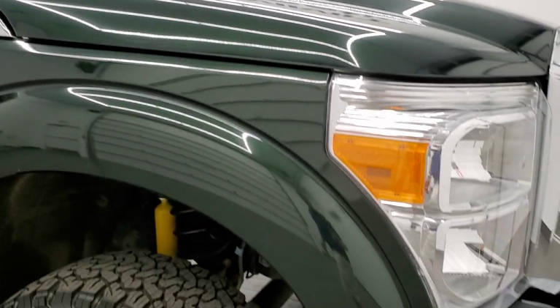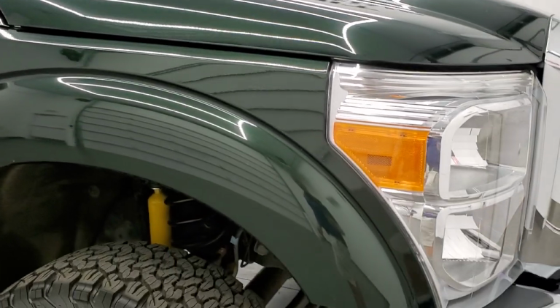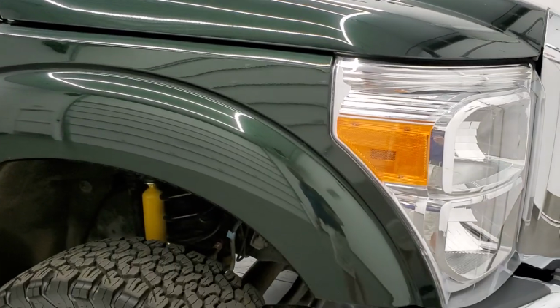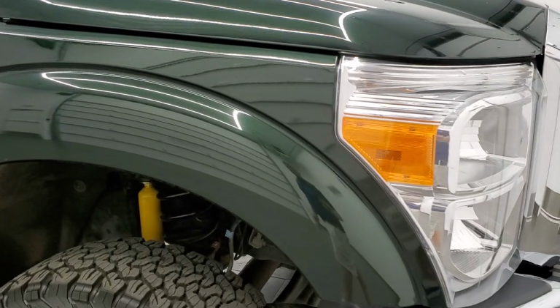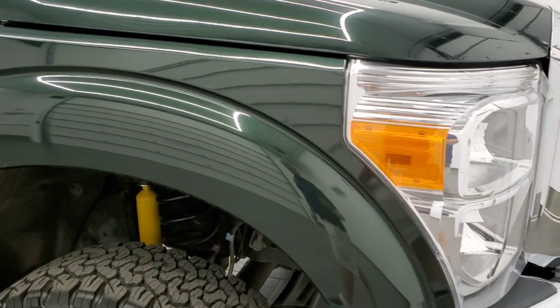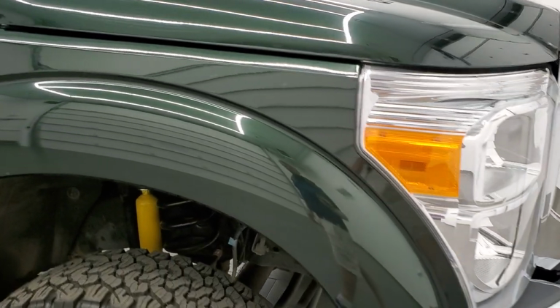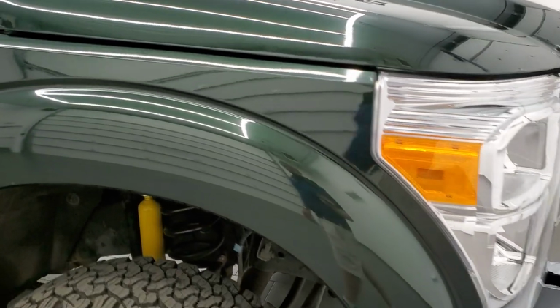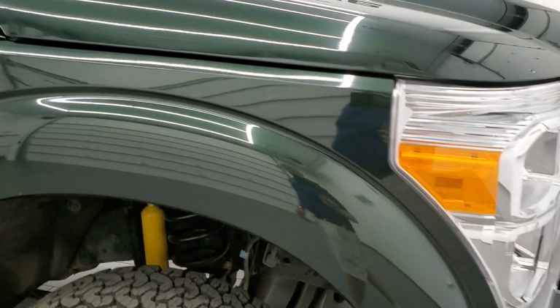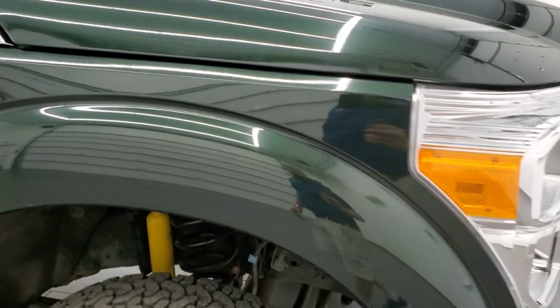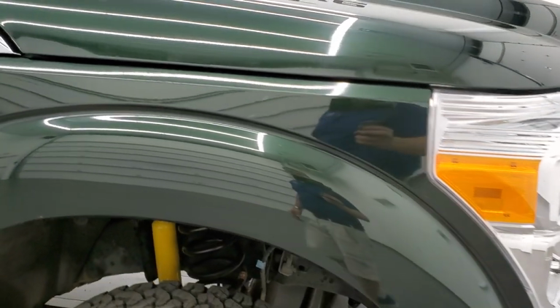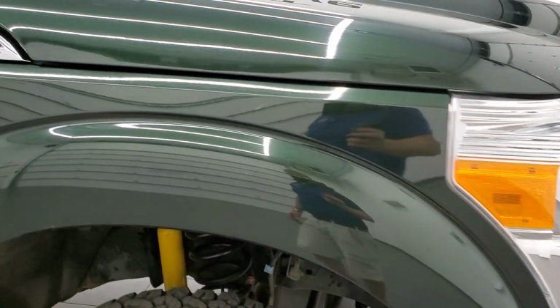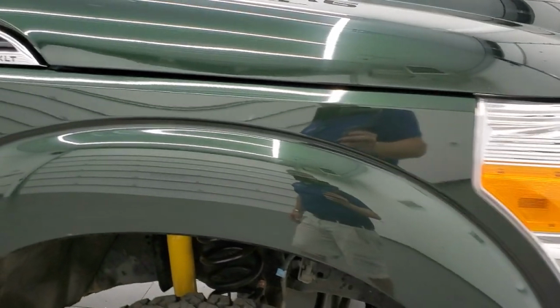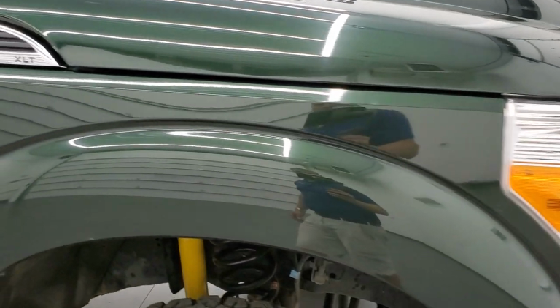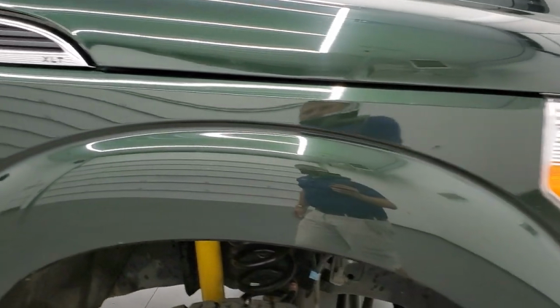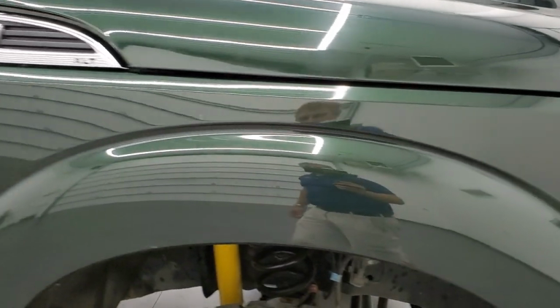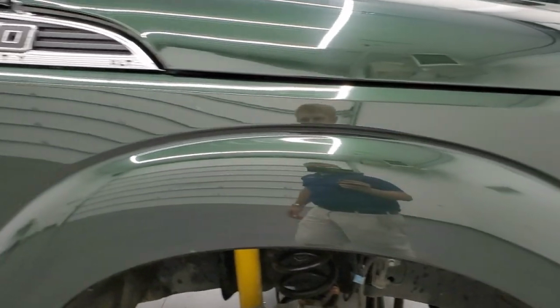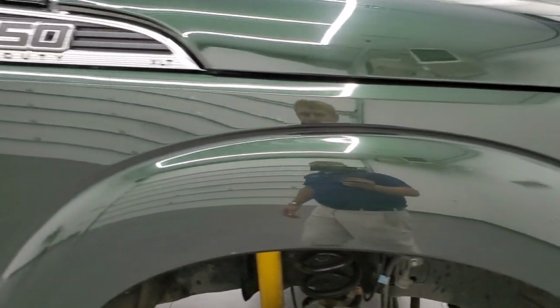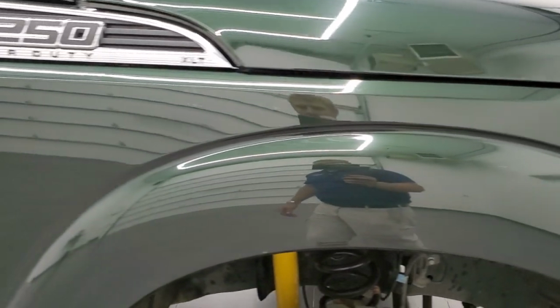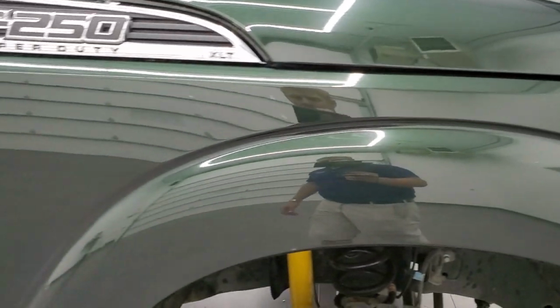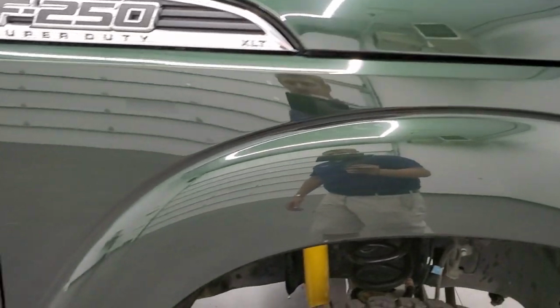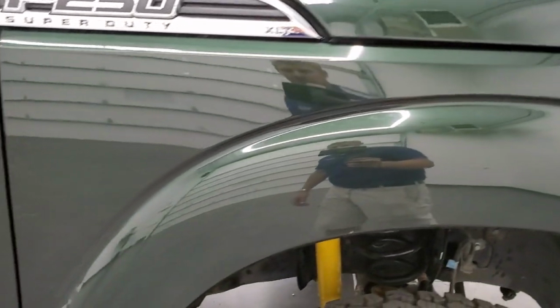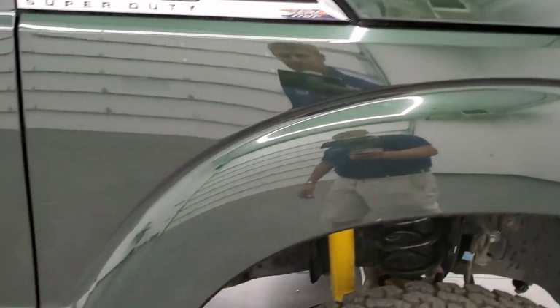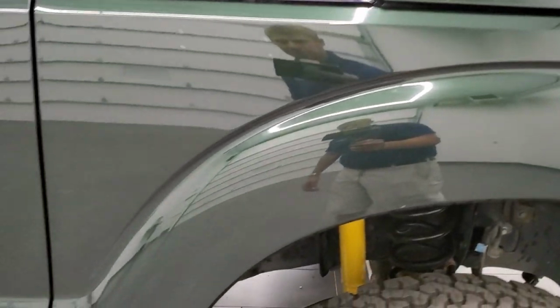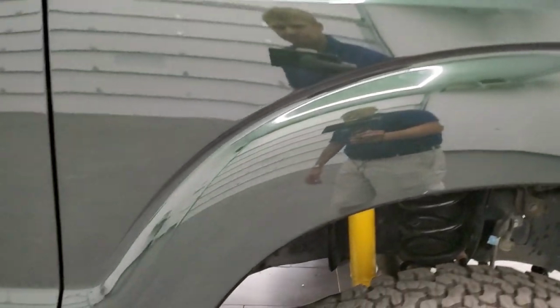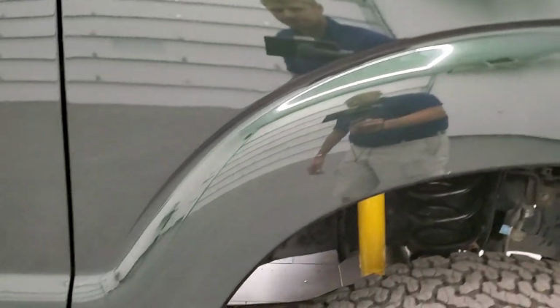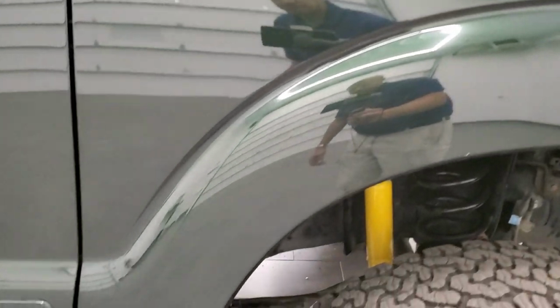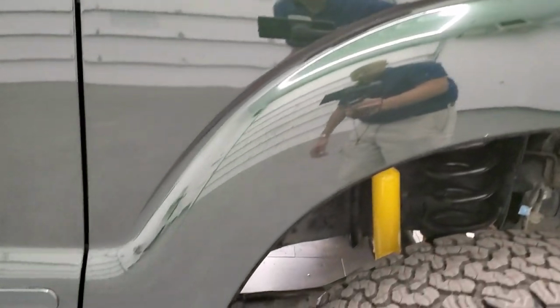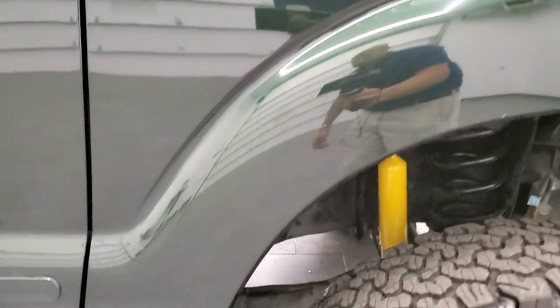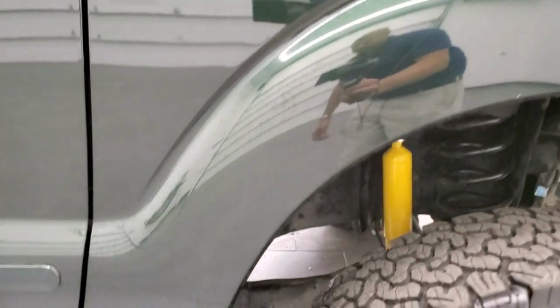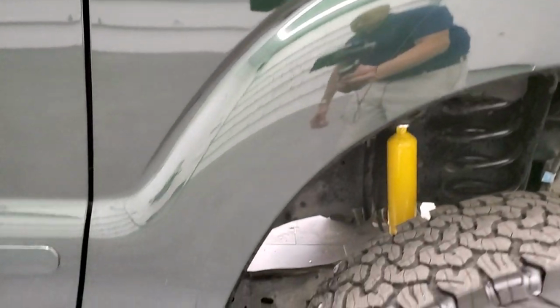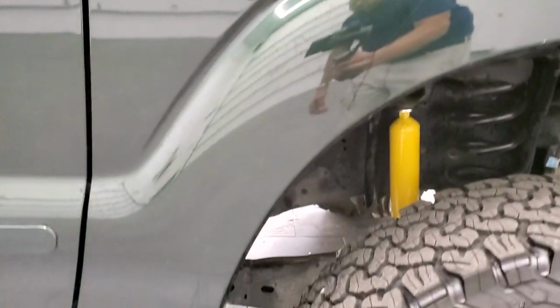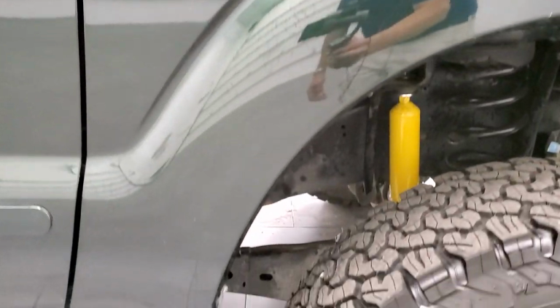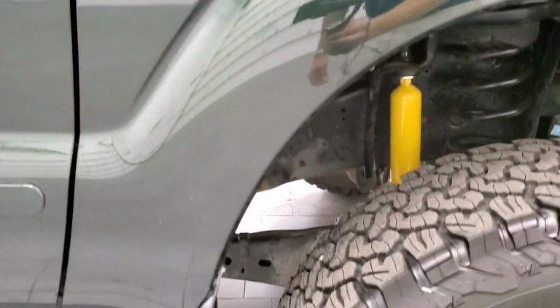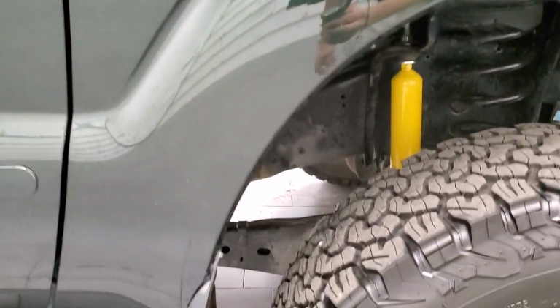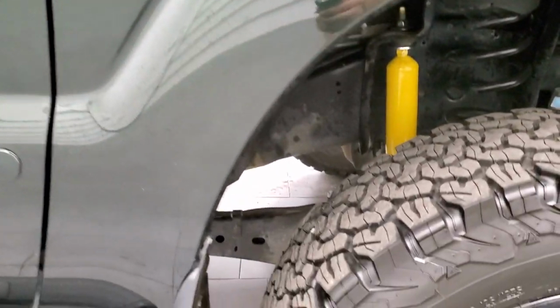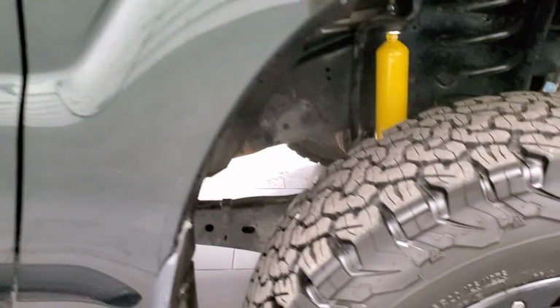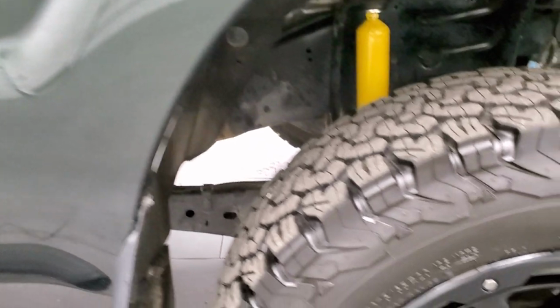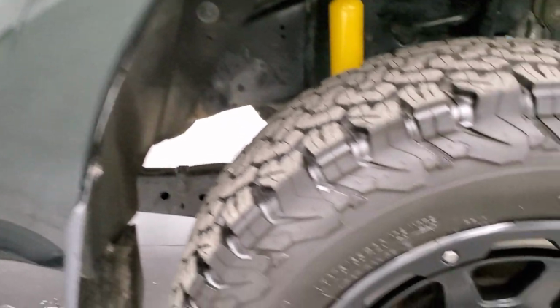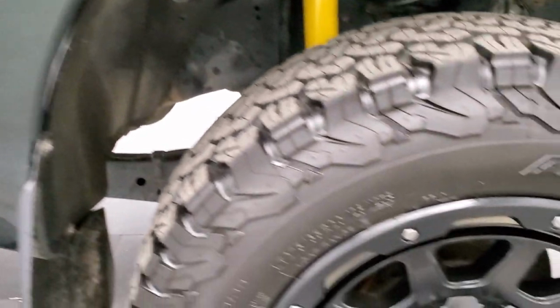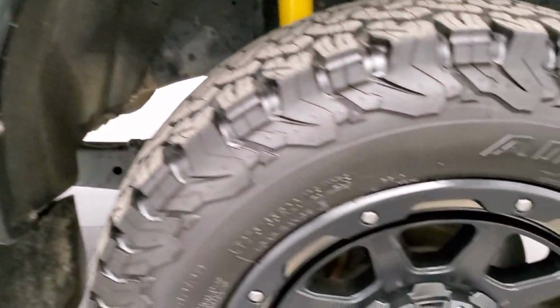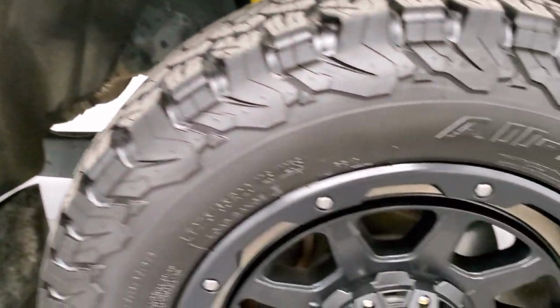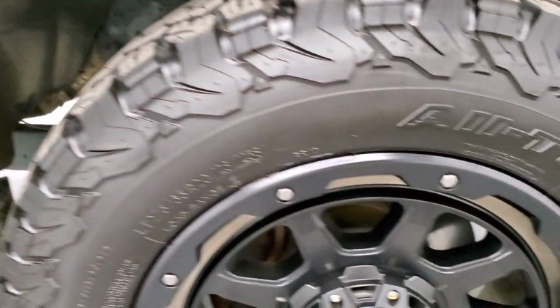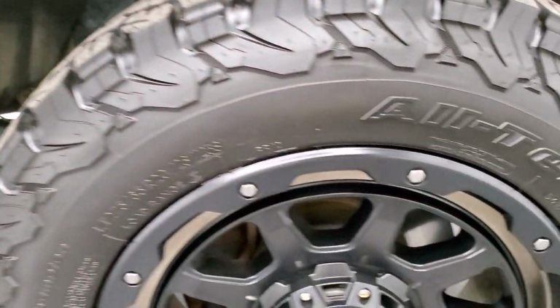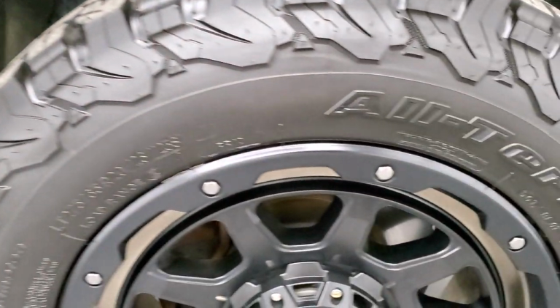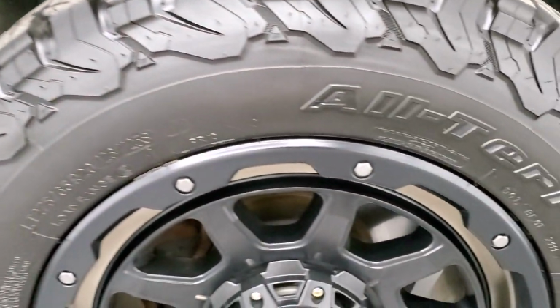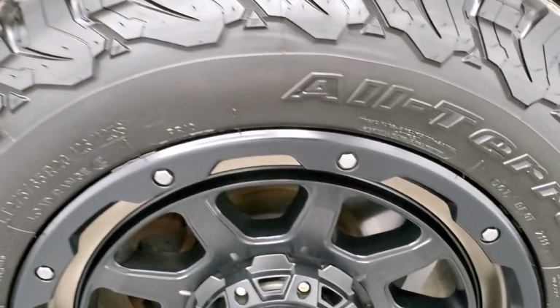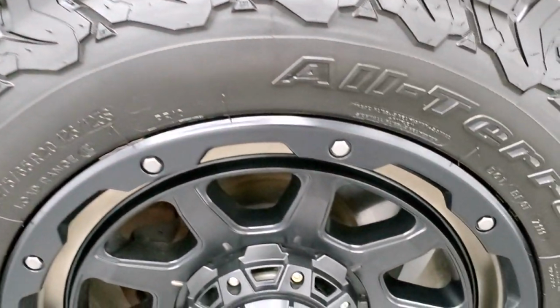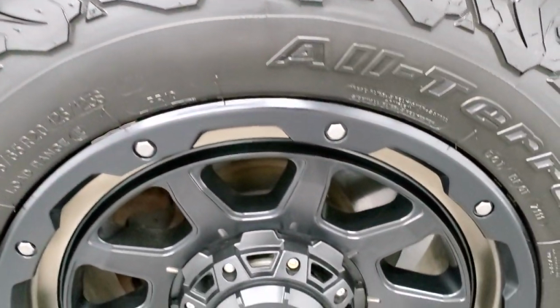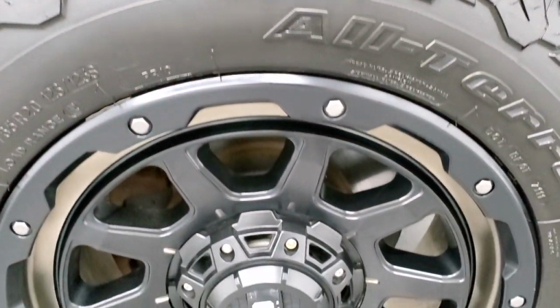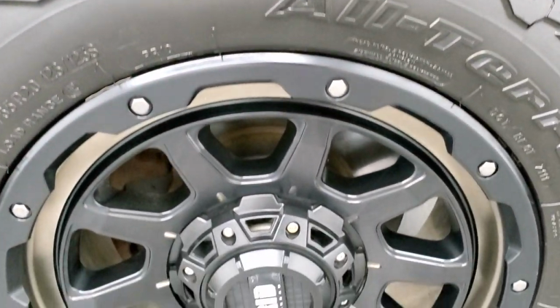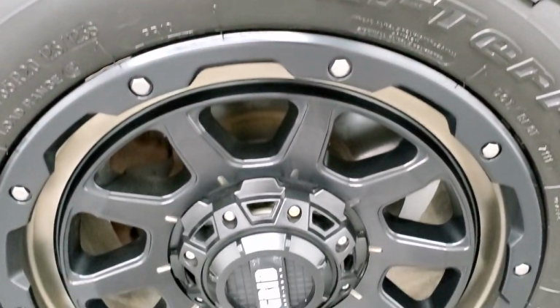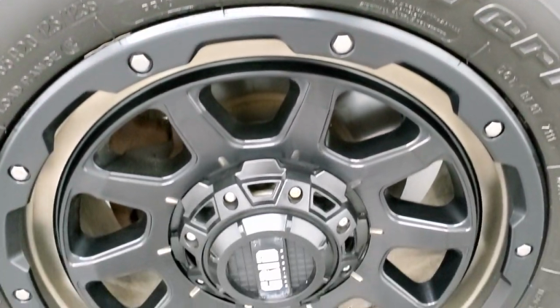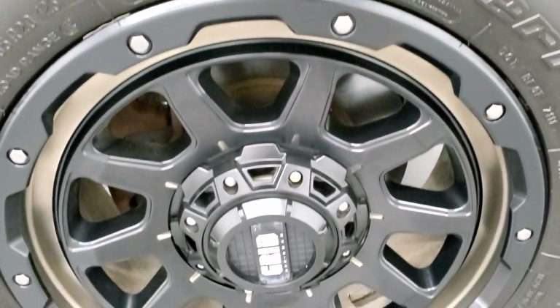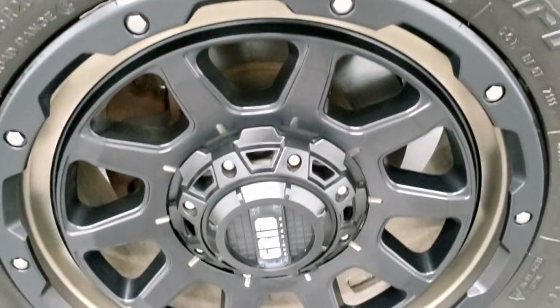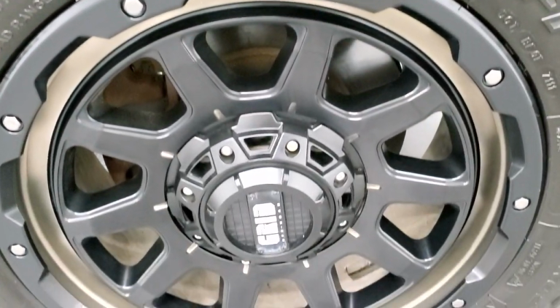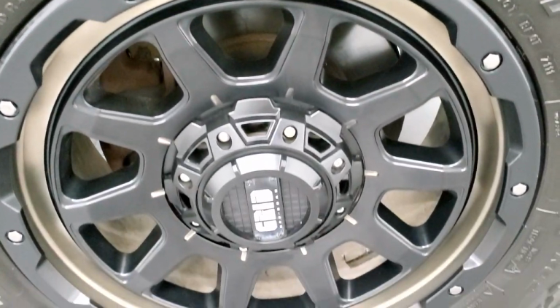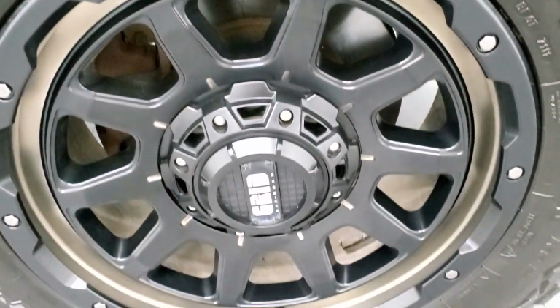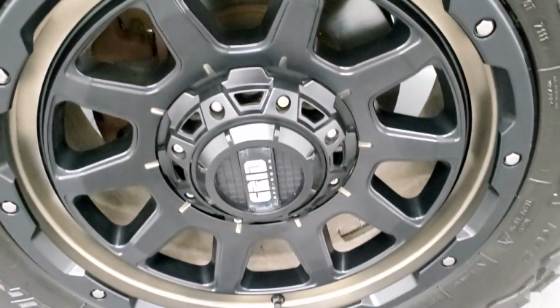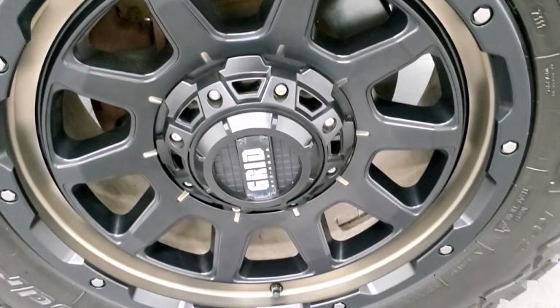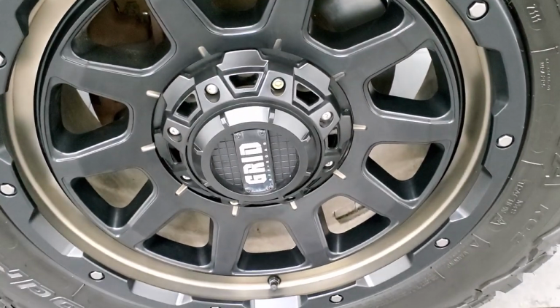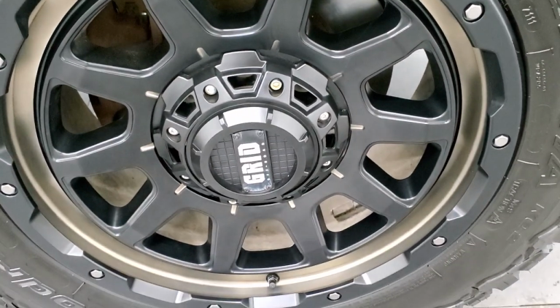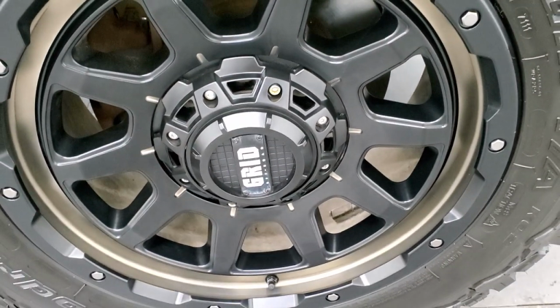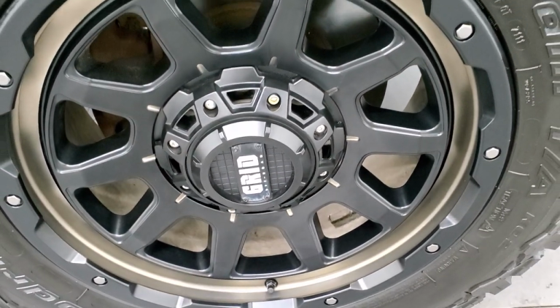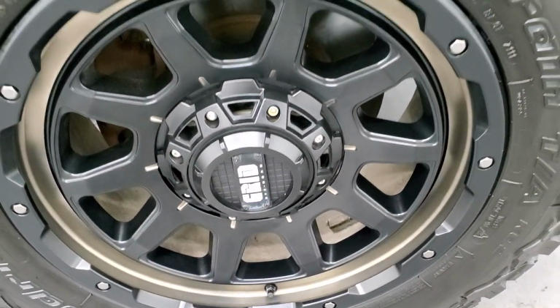The passenger-side front fender looks really good, and the passenger-side rim has no major scuffs or scrapes.